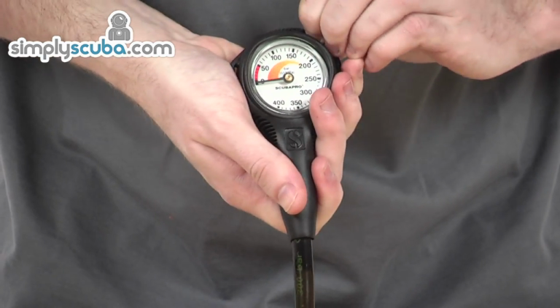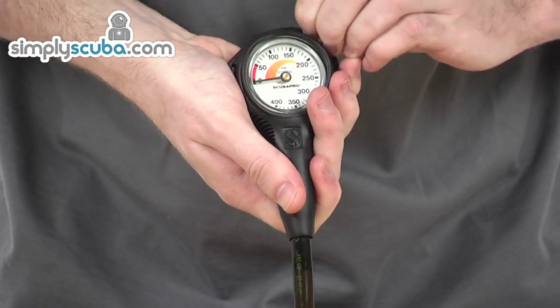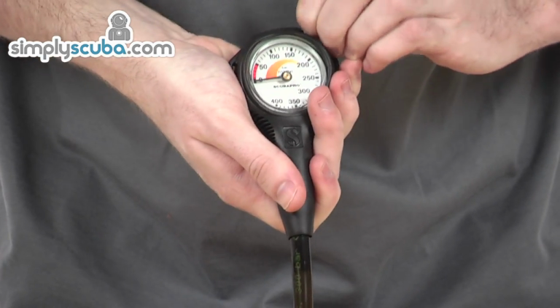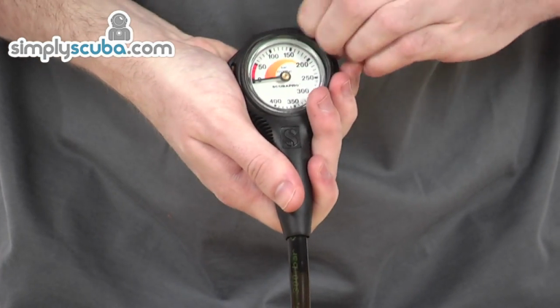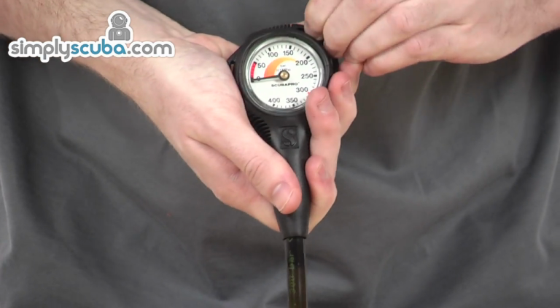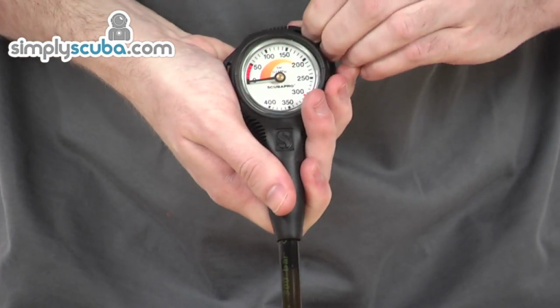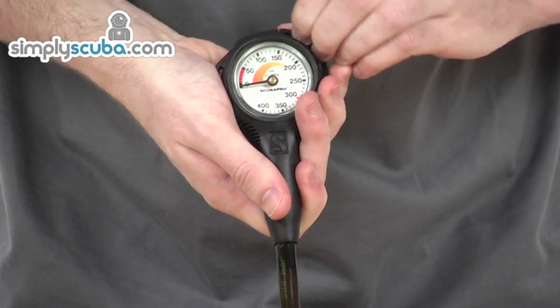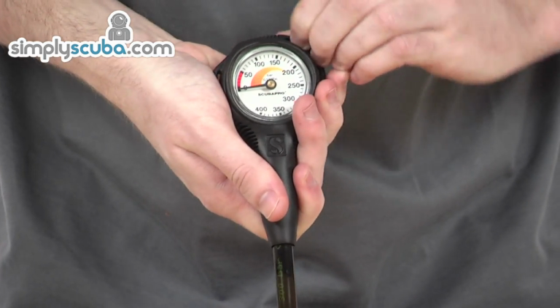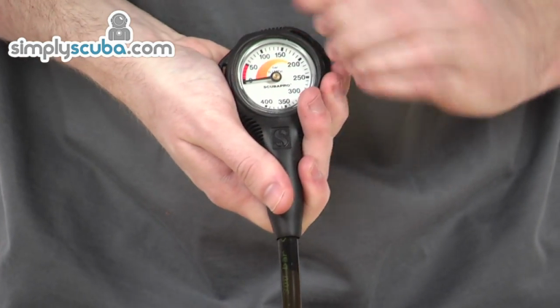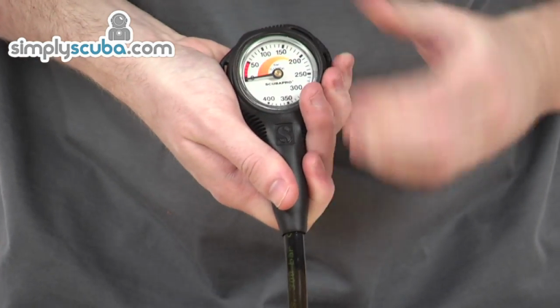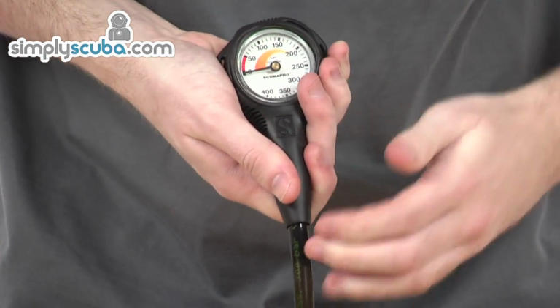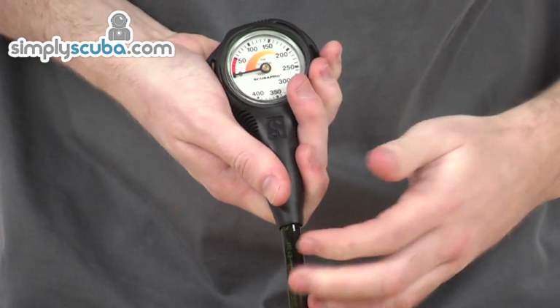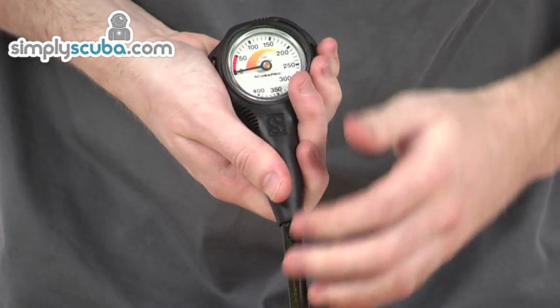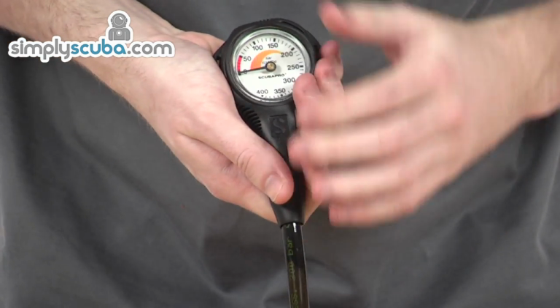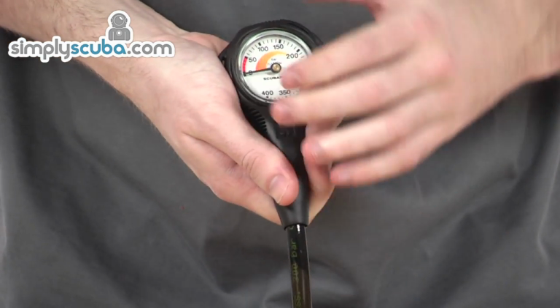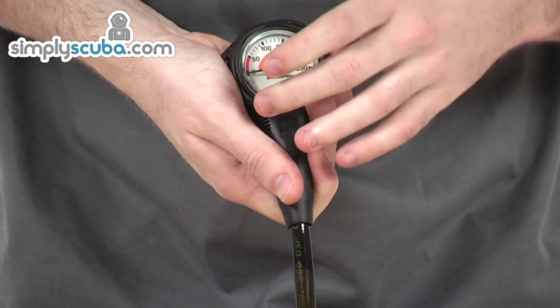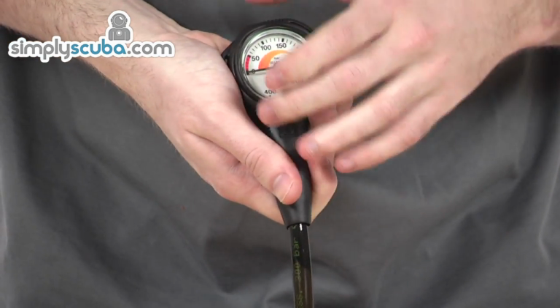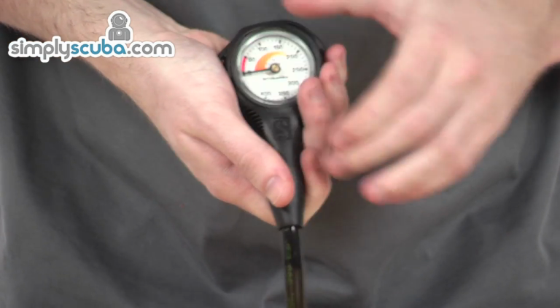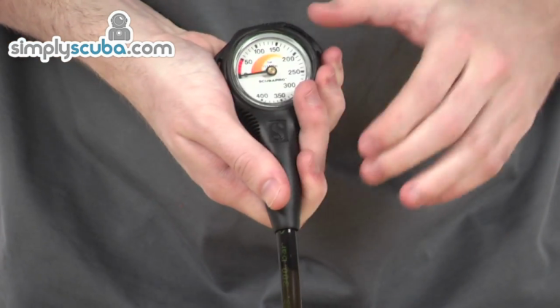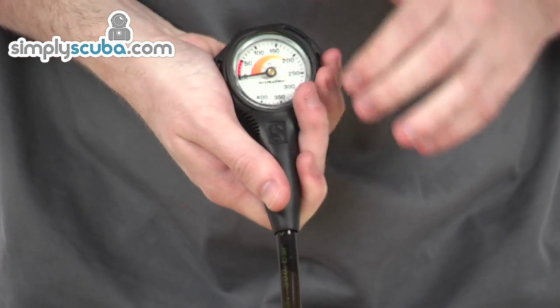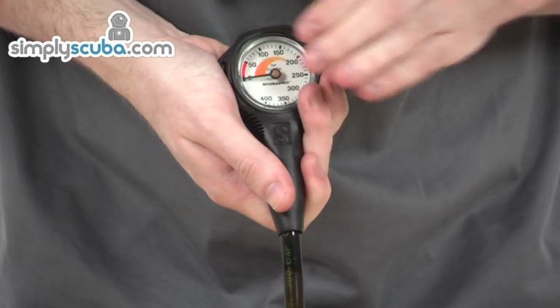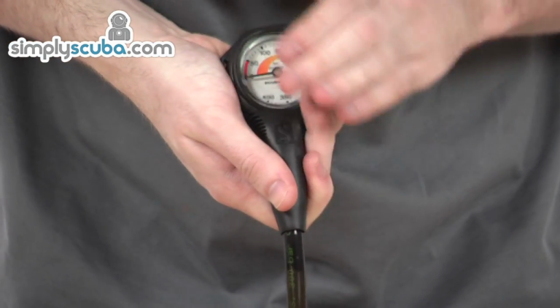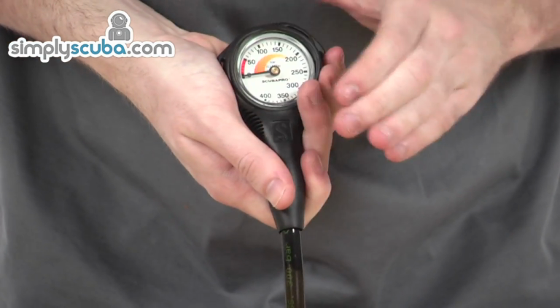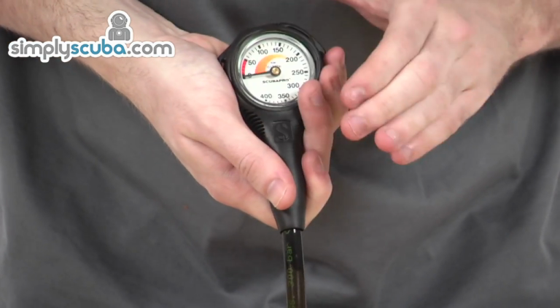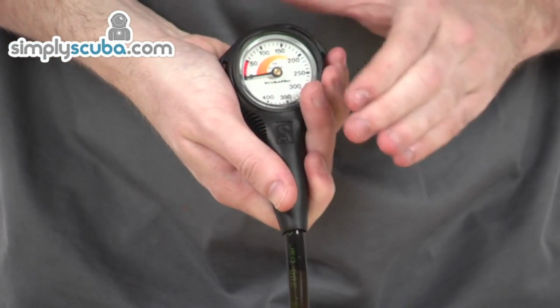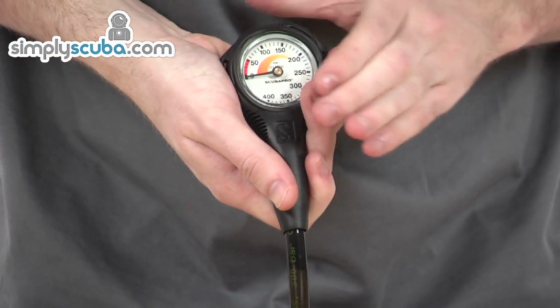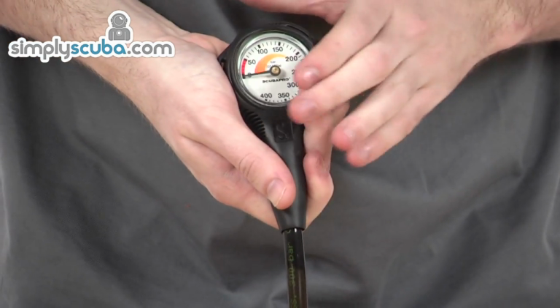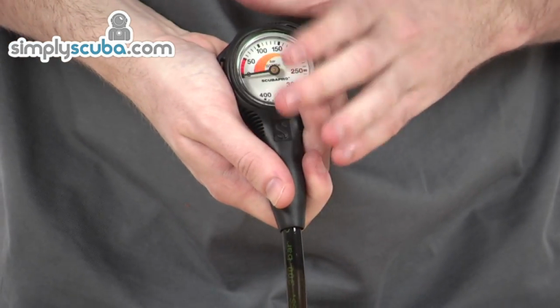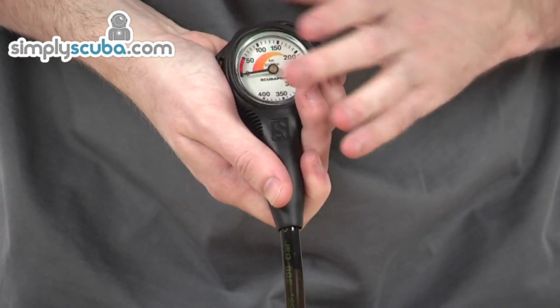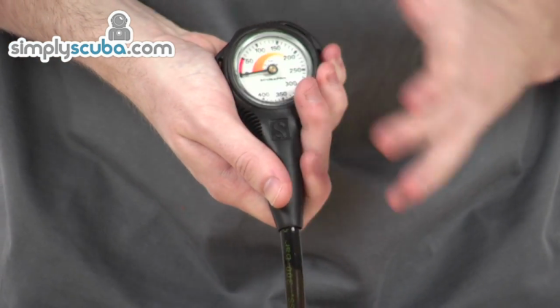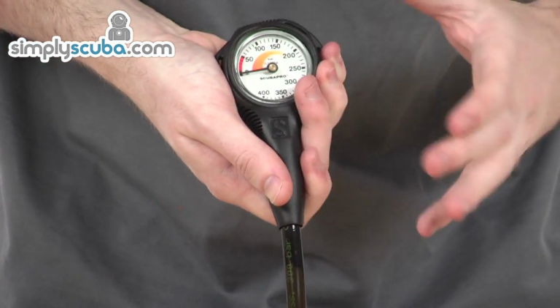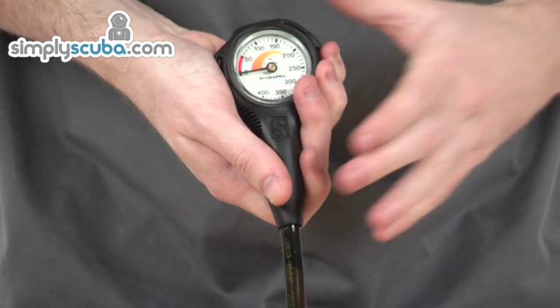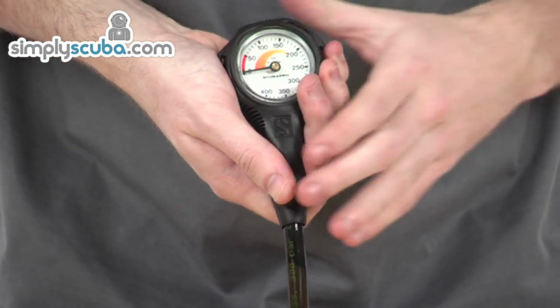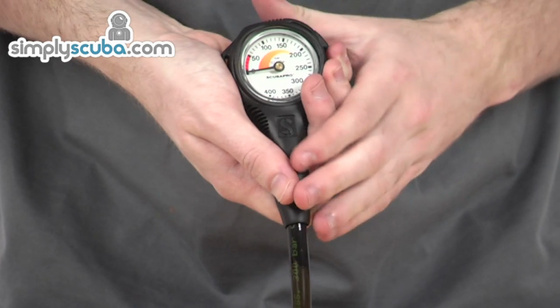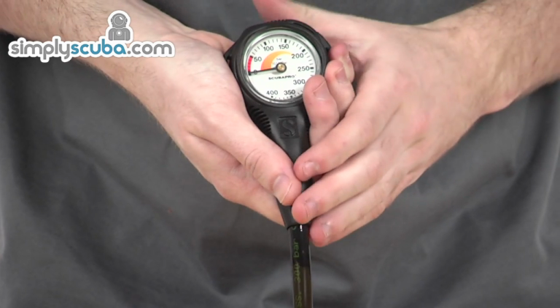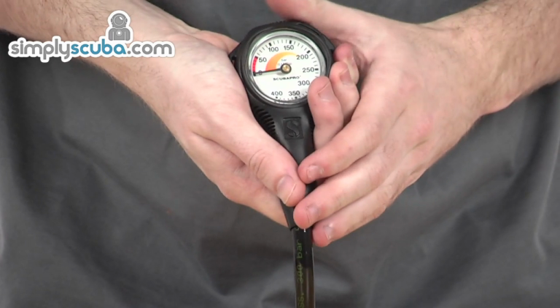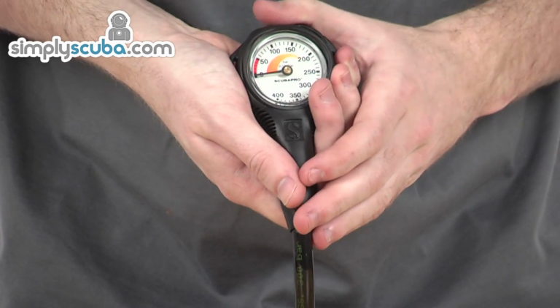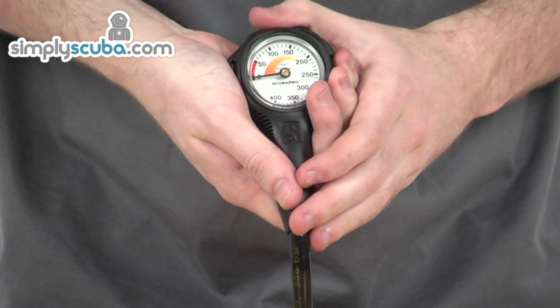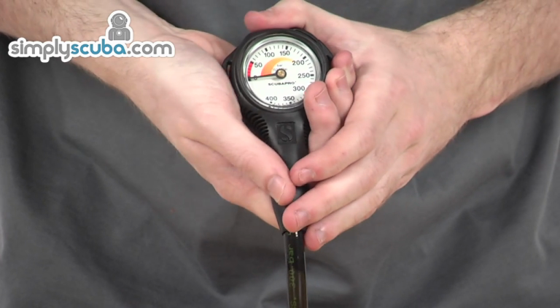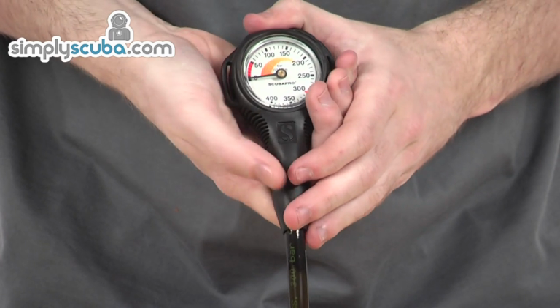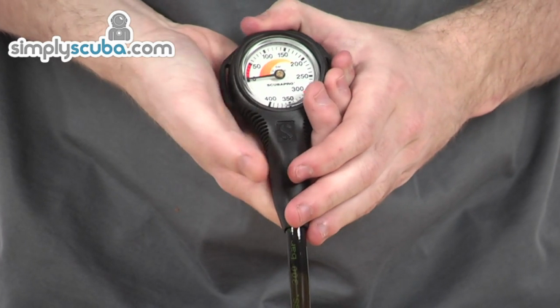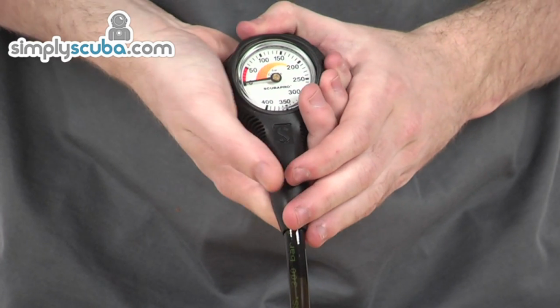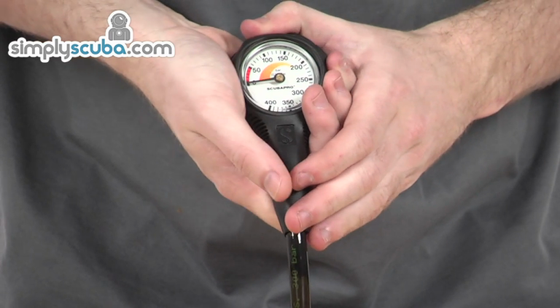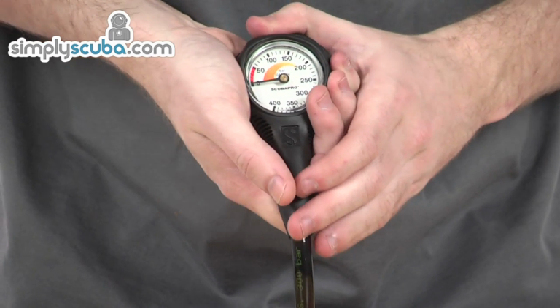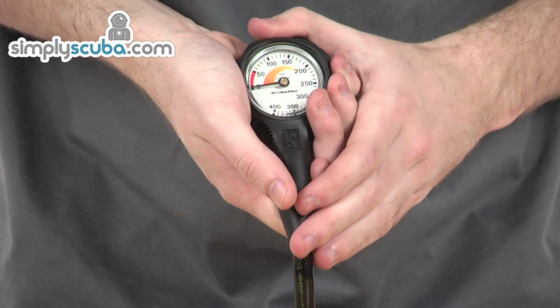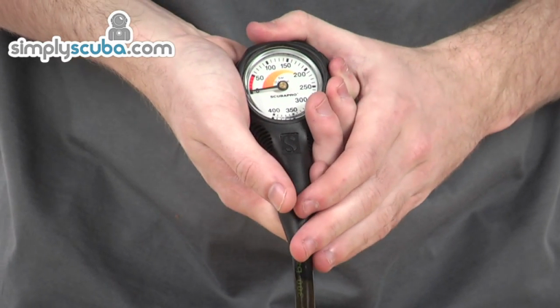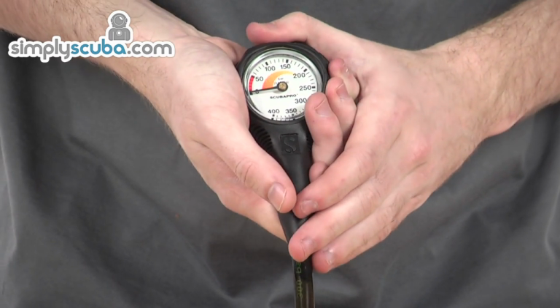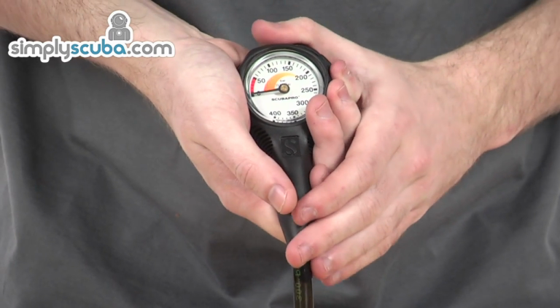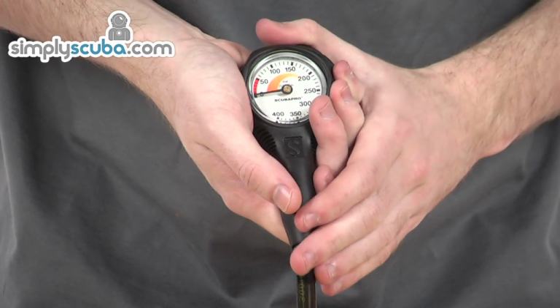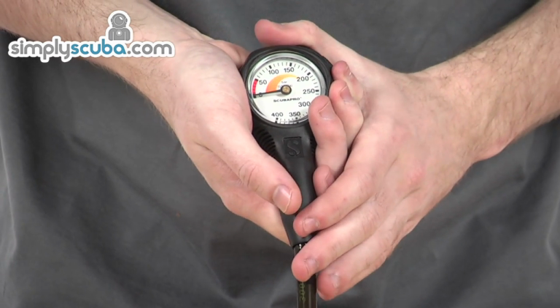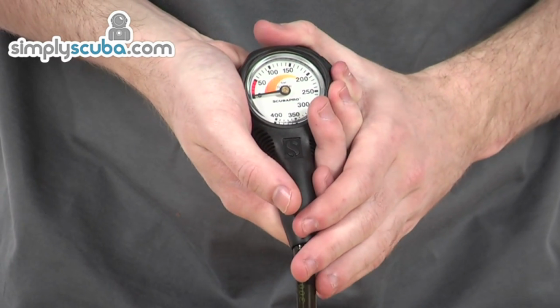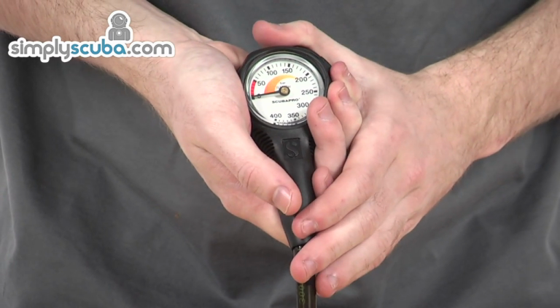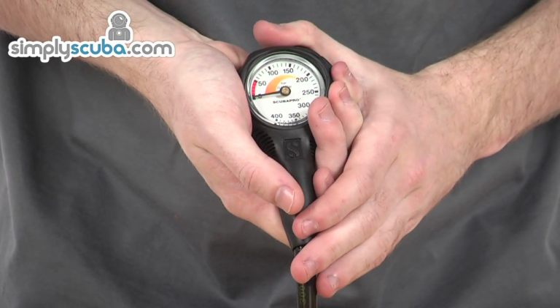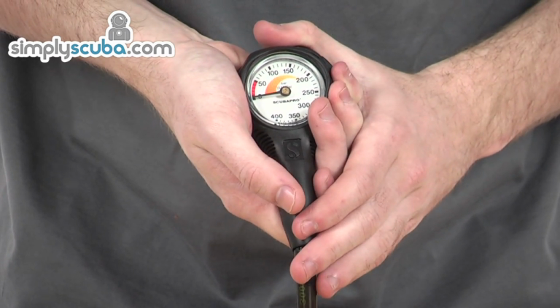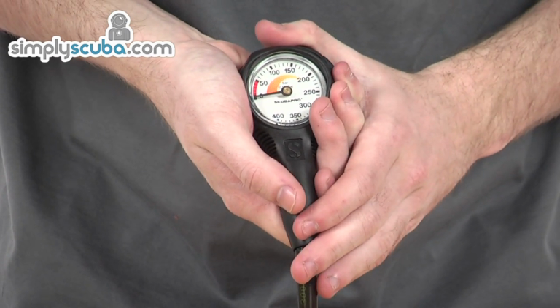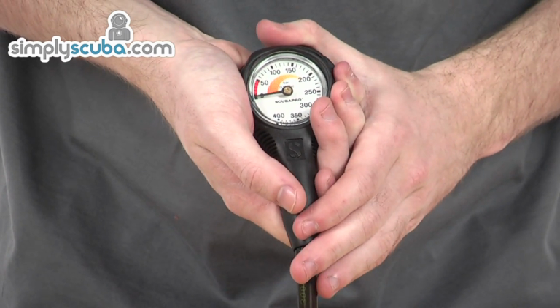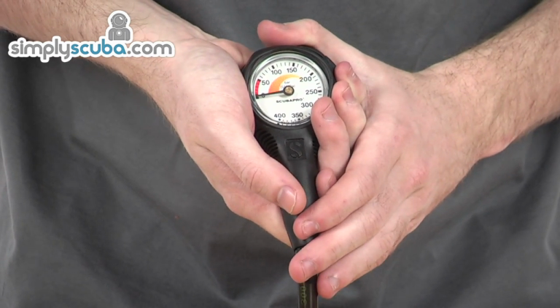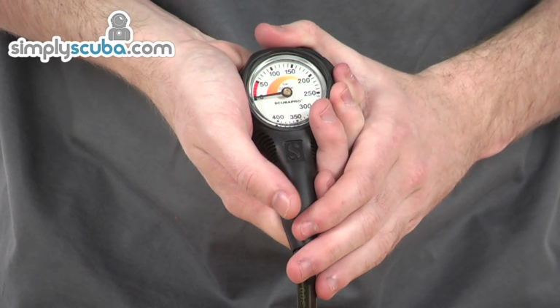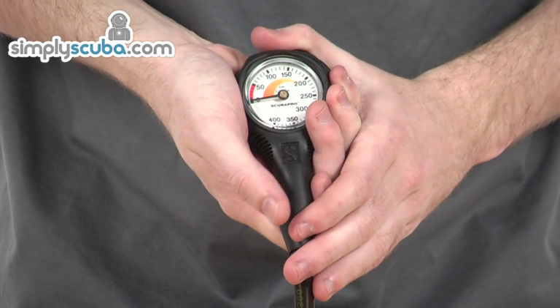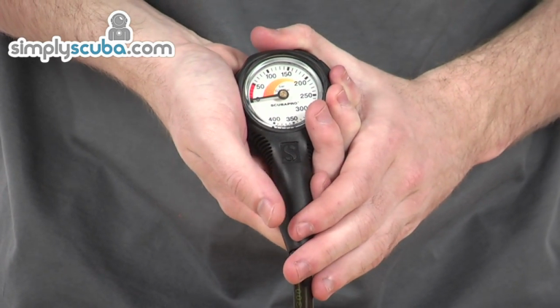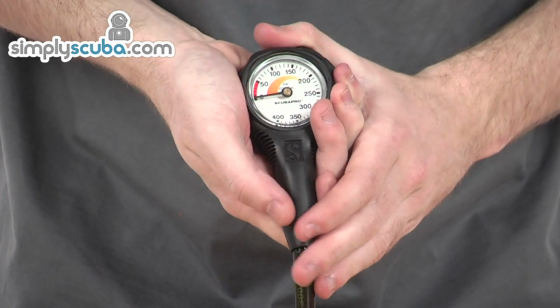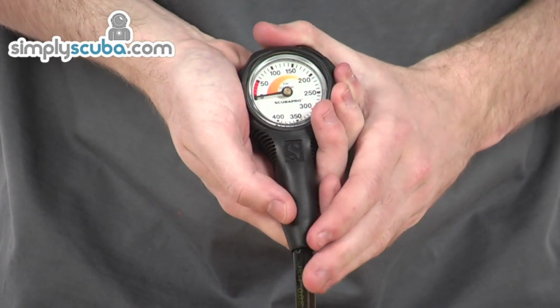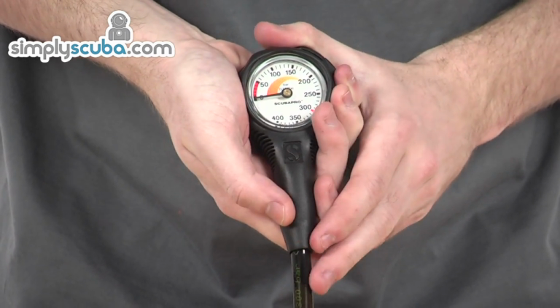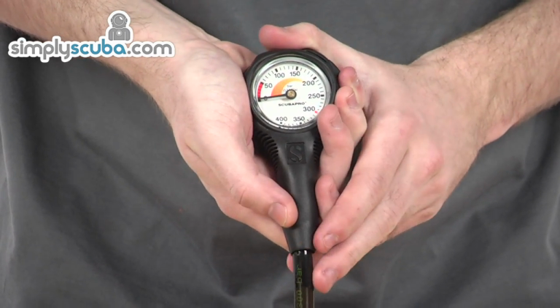Really easy to read — a really fantastic pressure gauge. That's the Scuba Pro Compact Gauge.